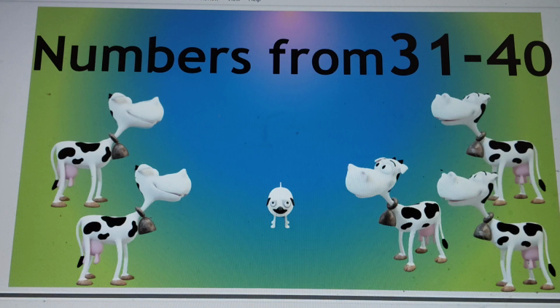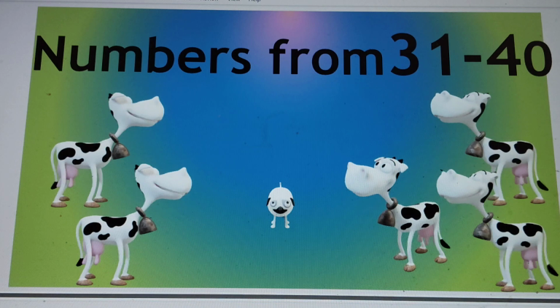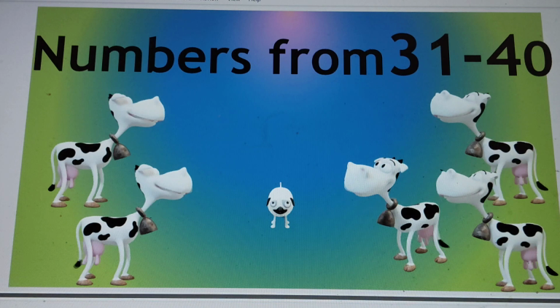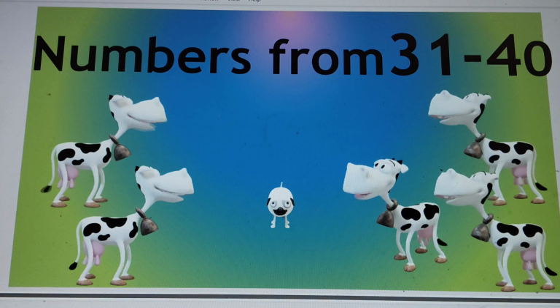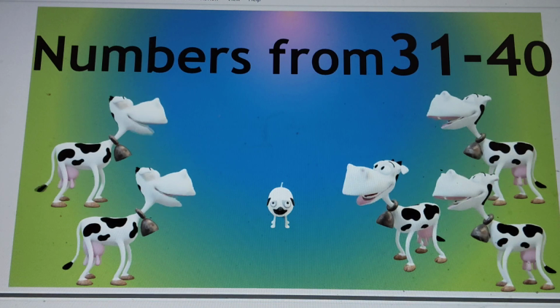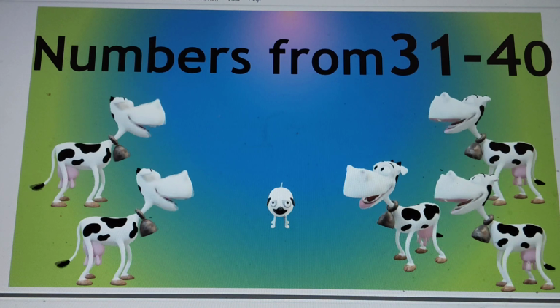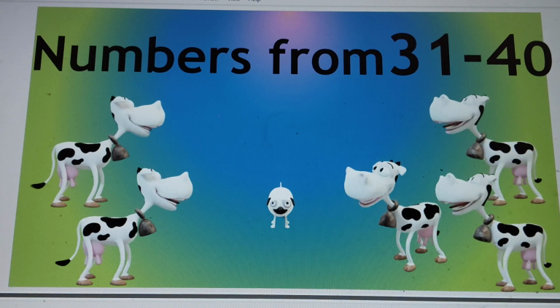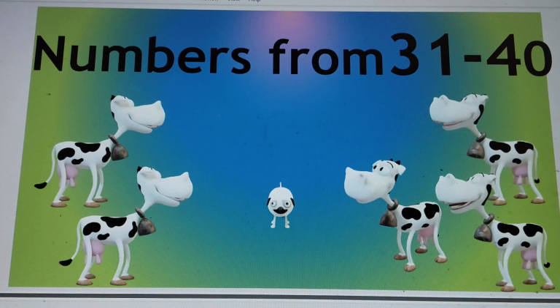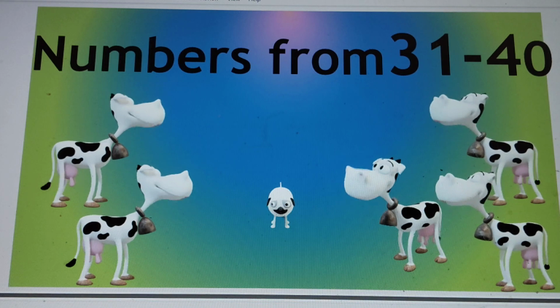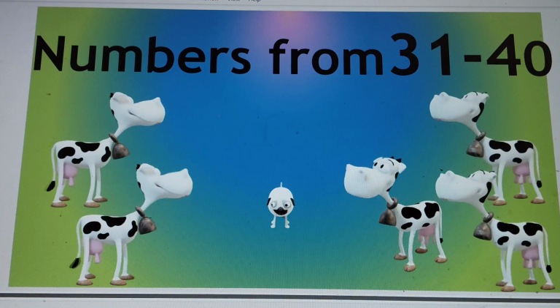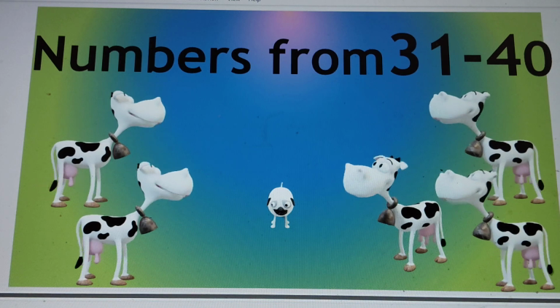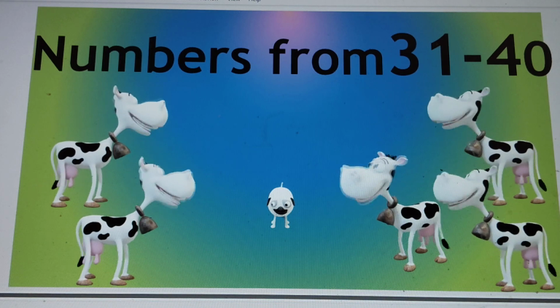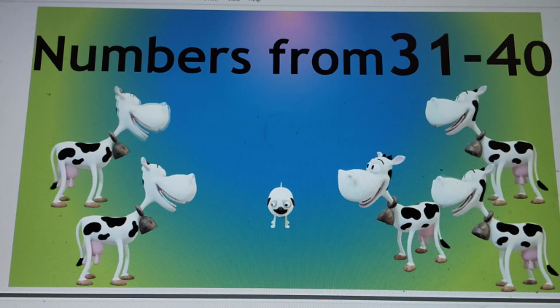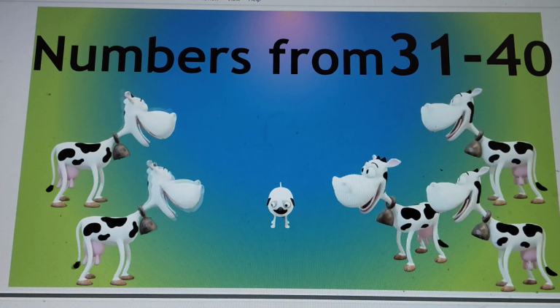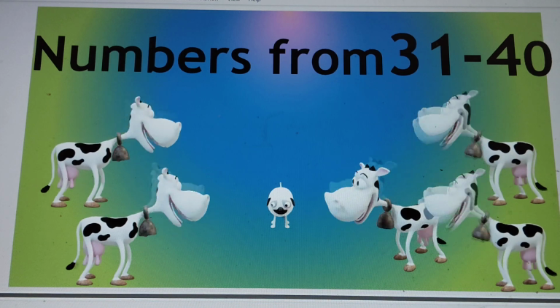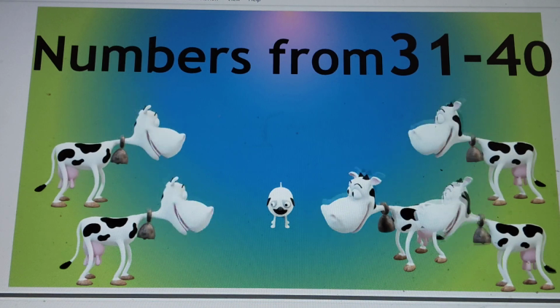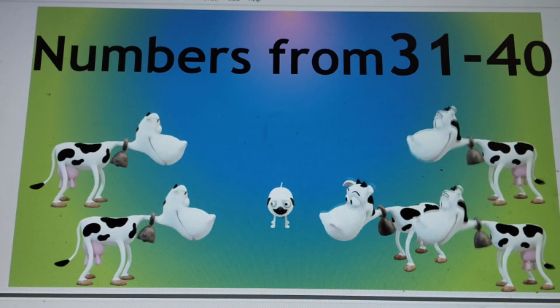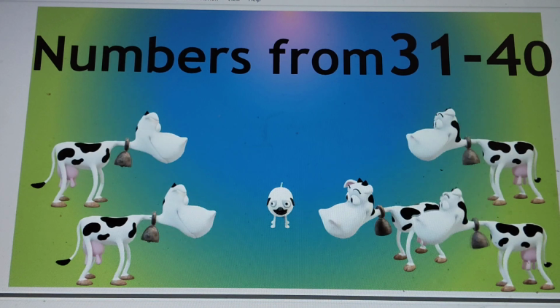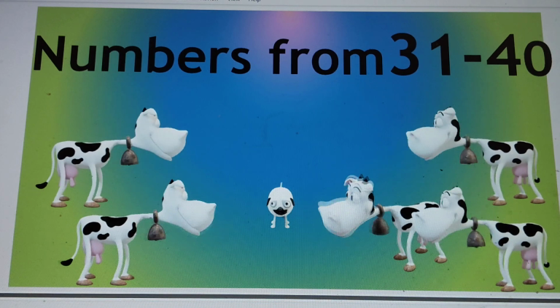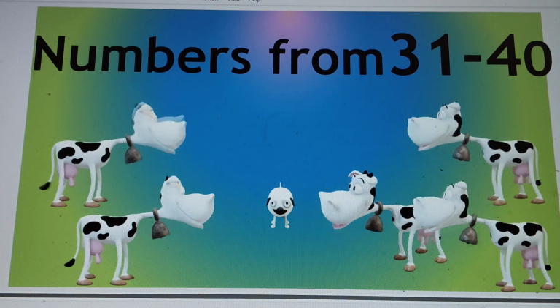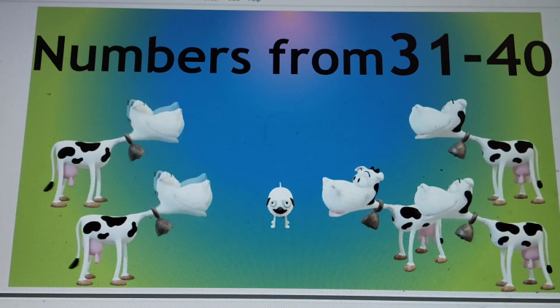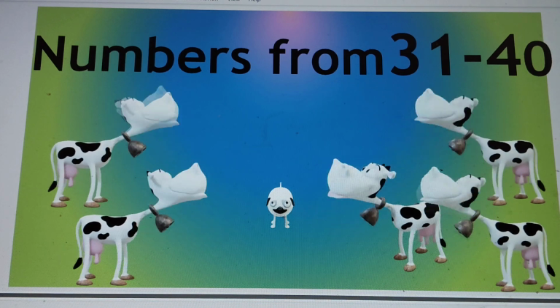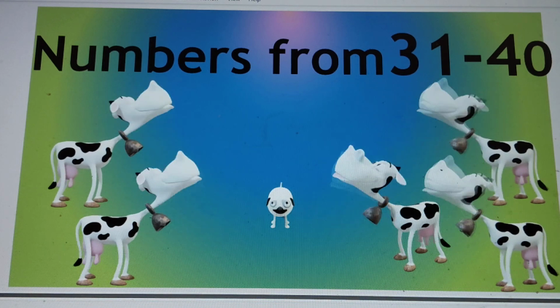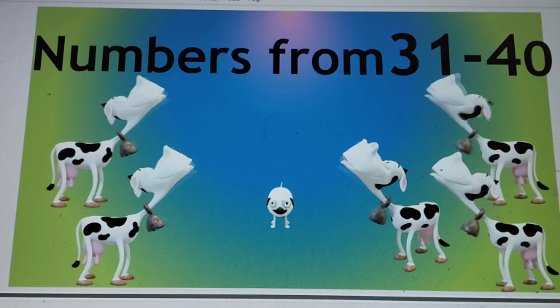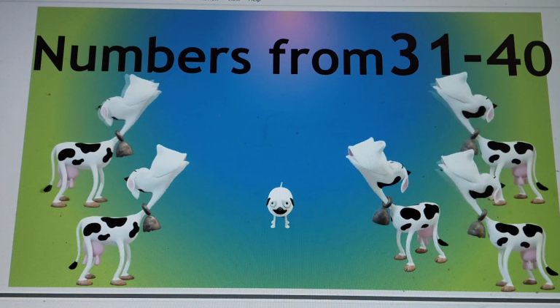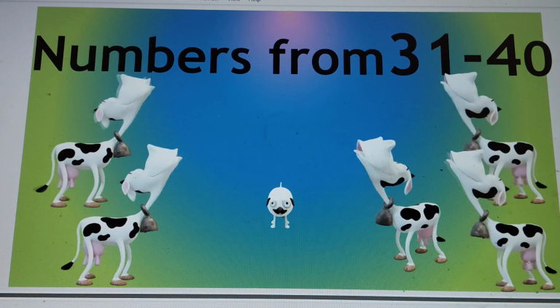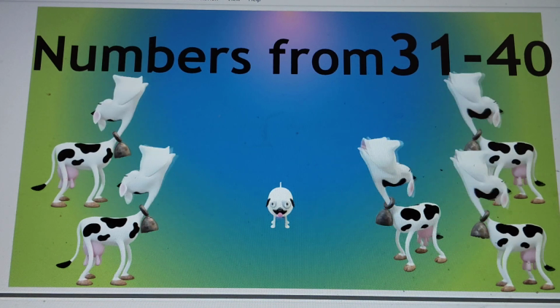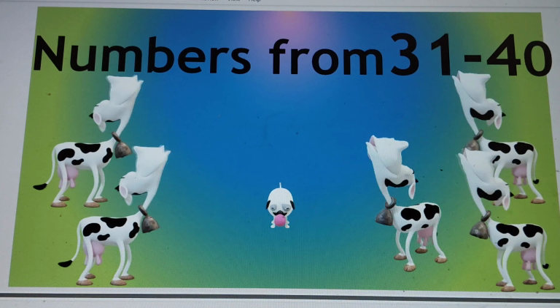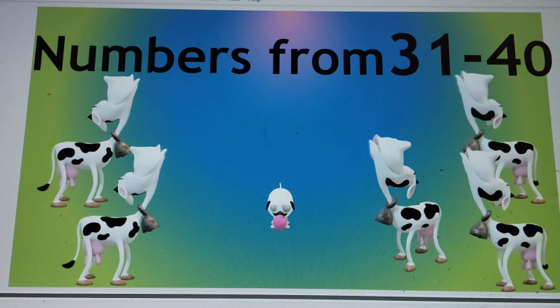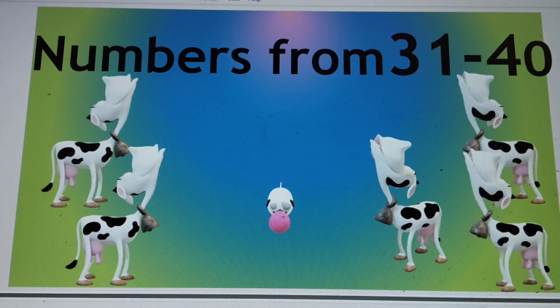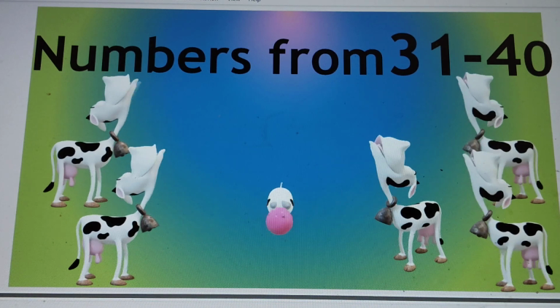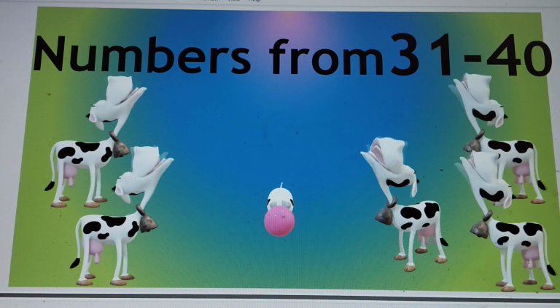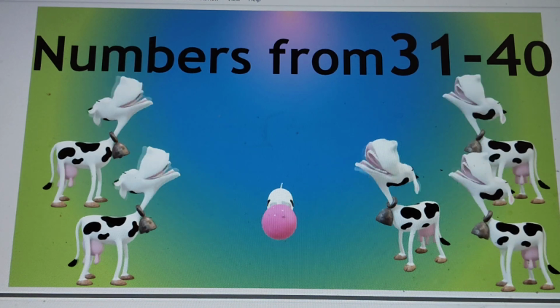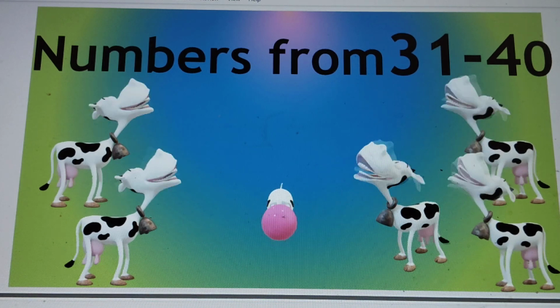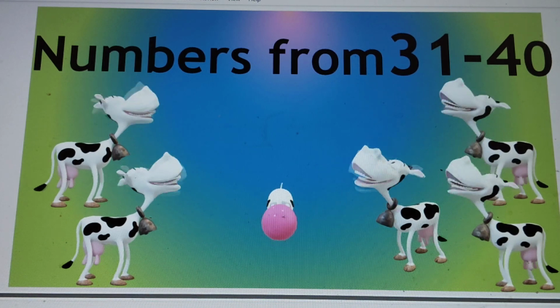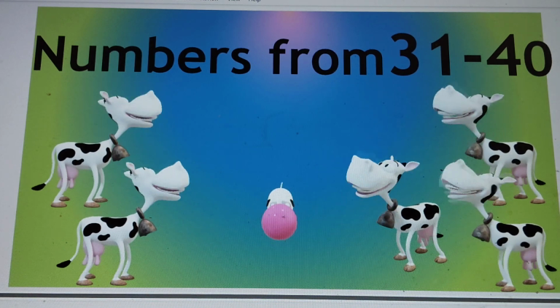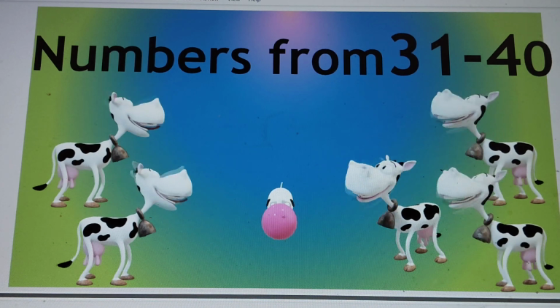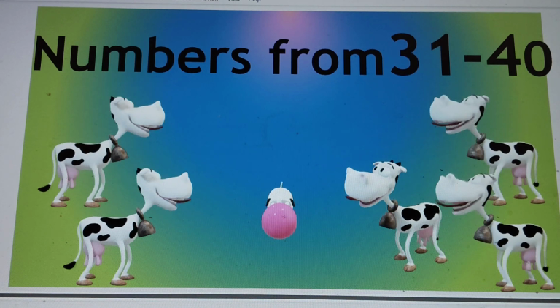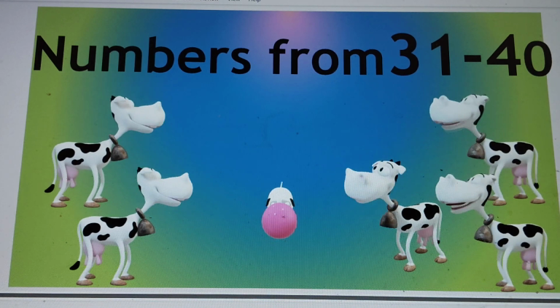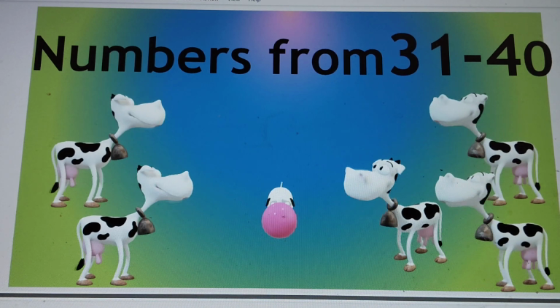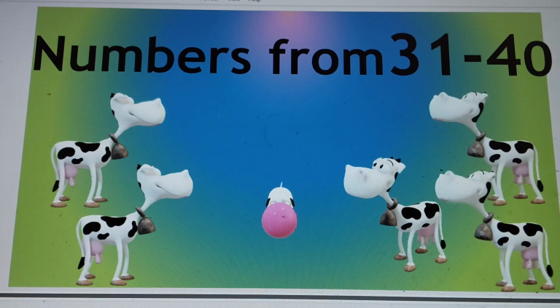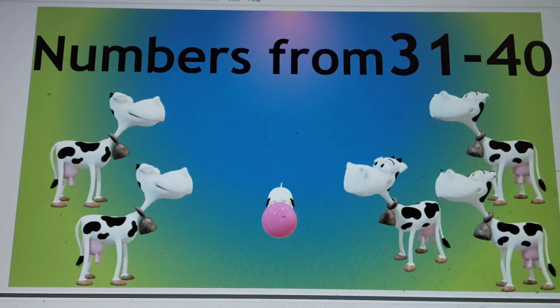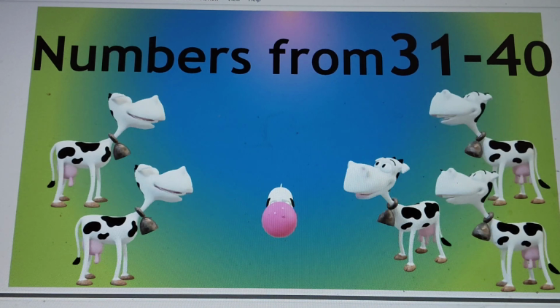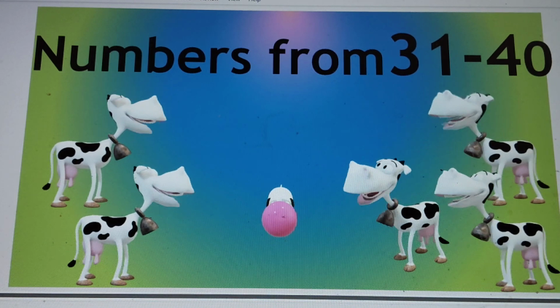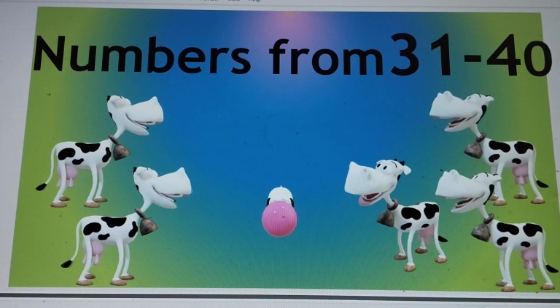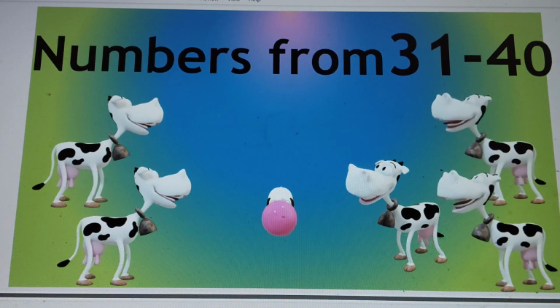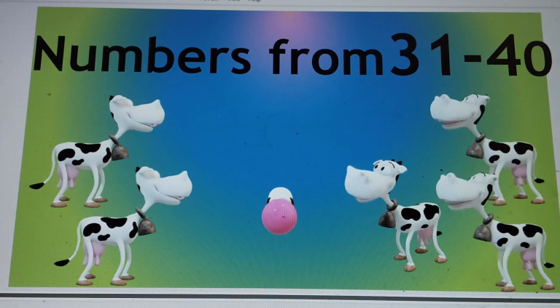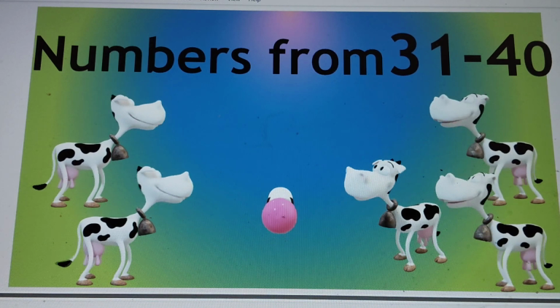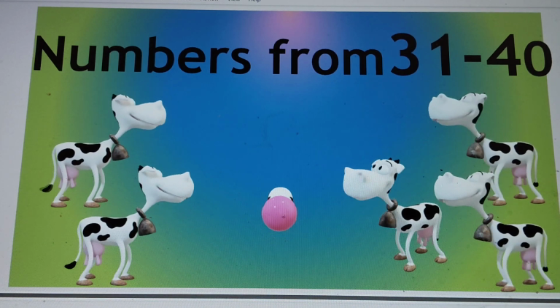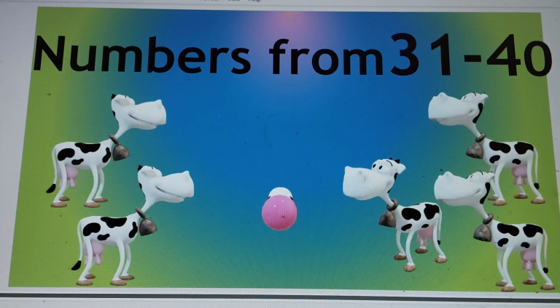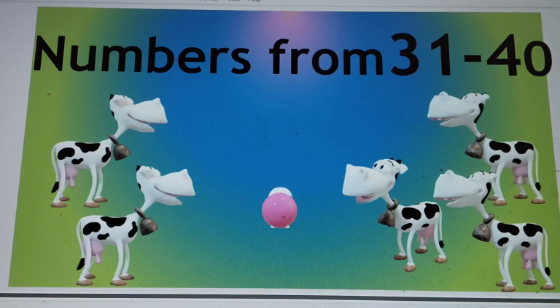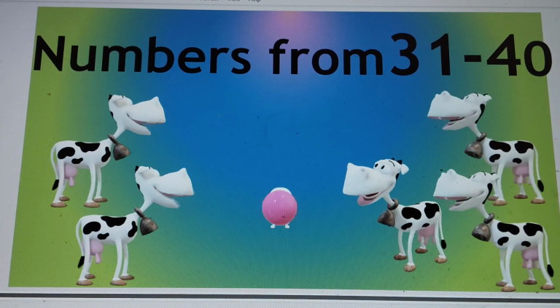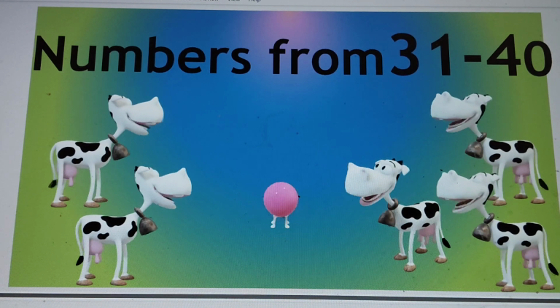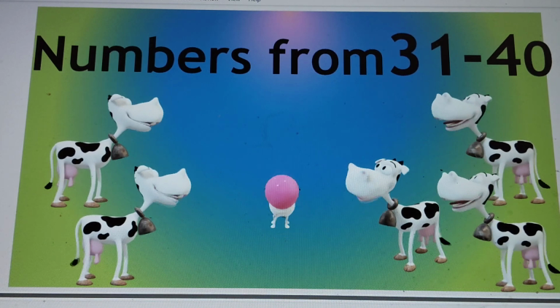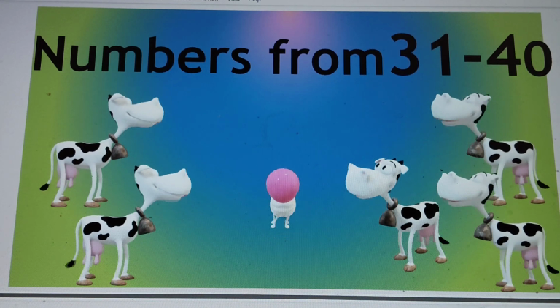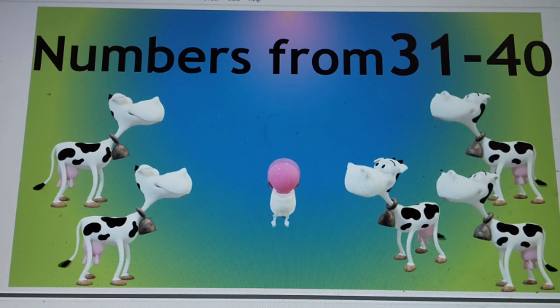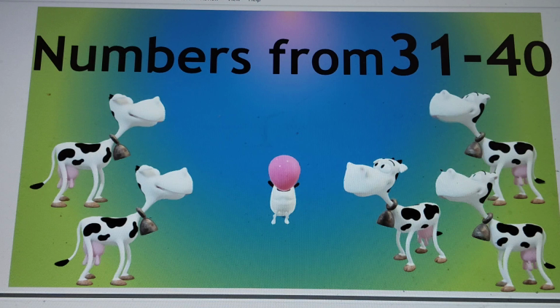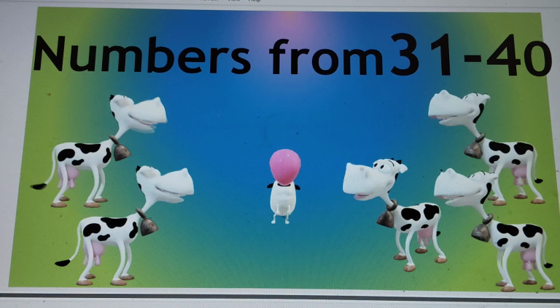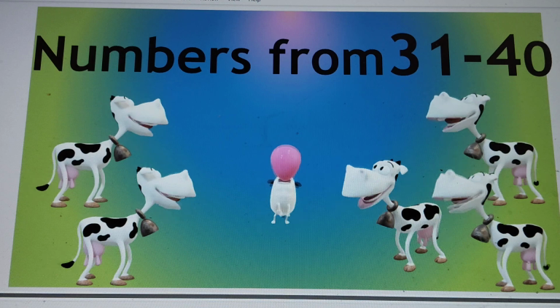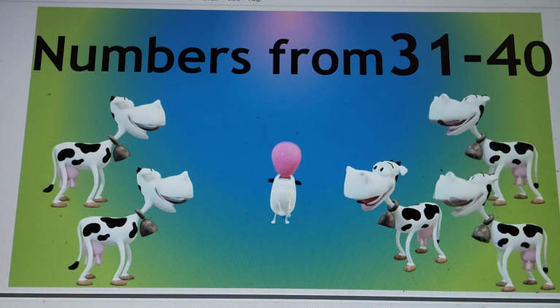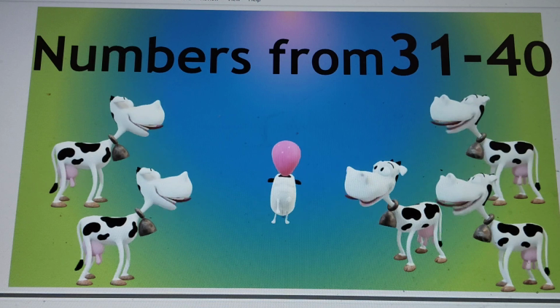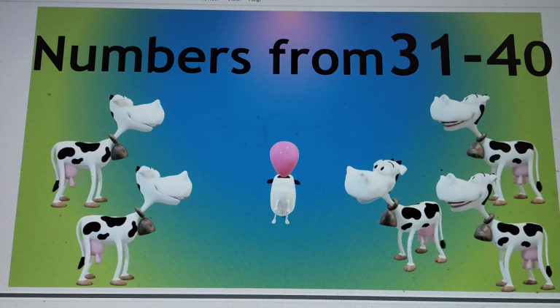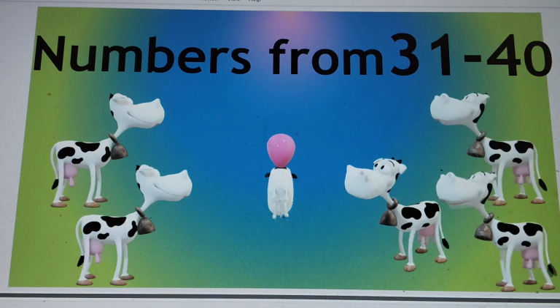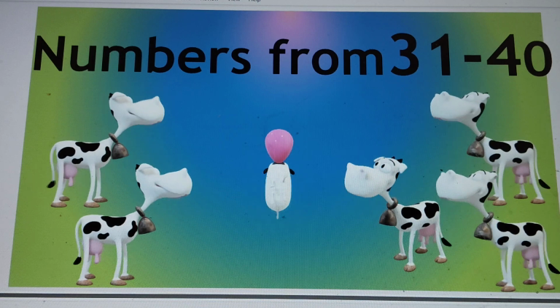Hello friends! Today we are doing numbers from 31 to 40. So let's start.